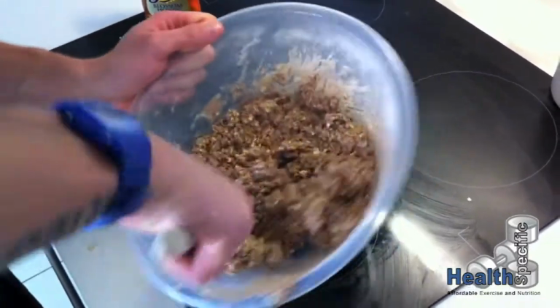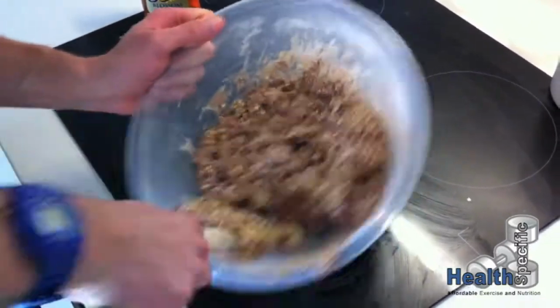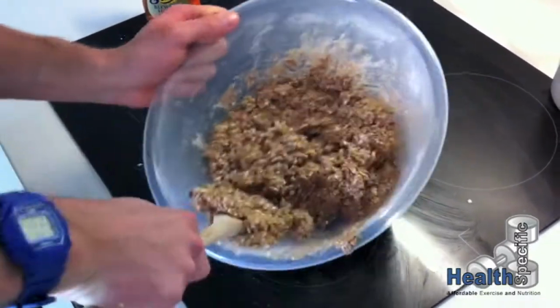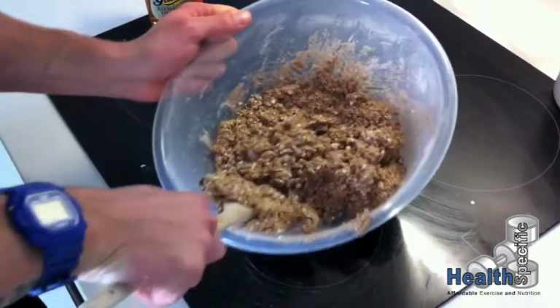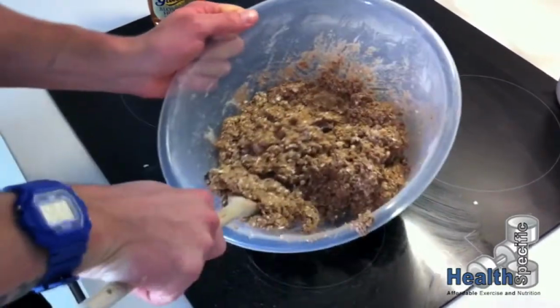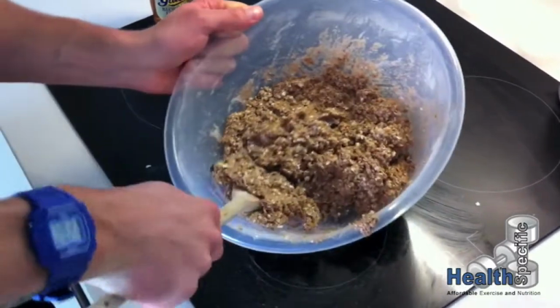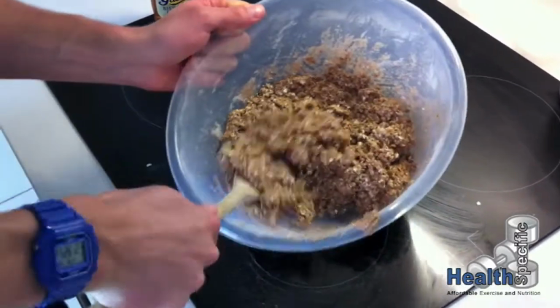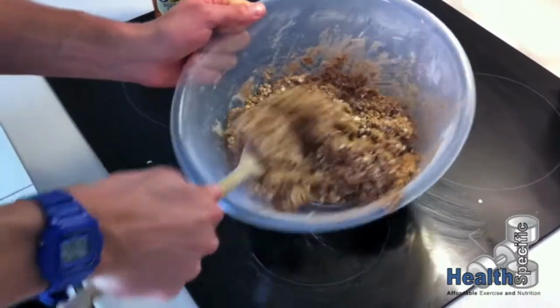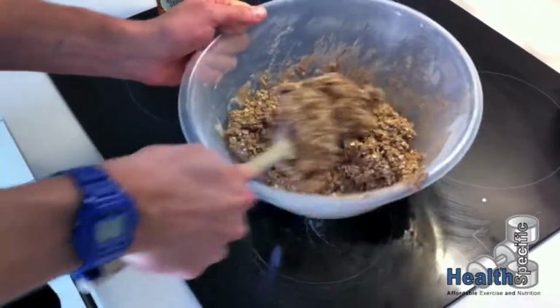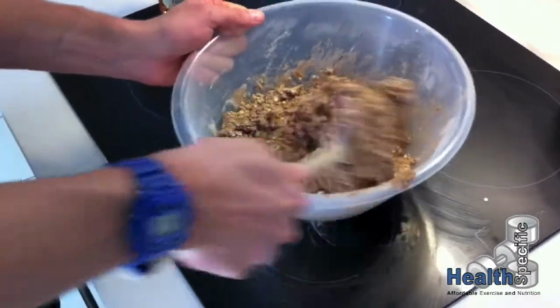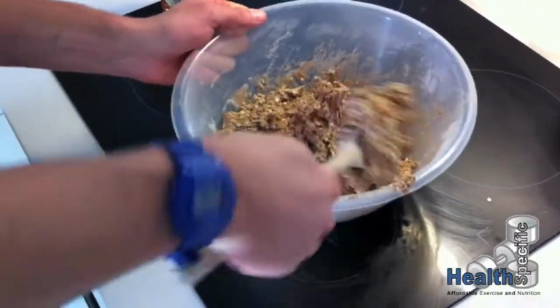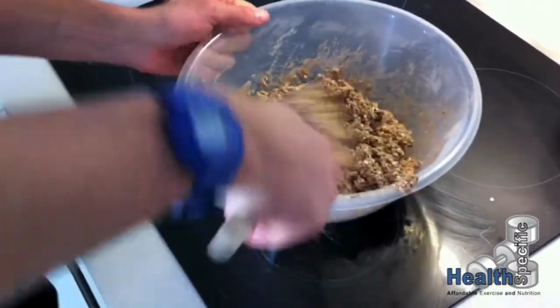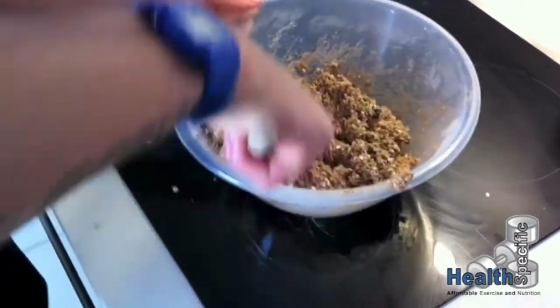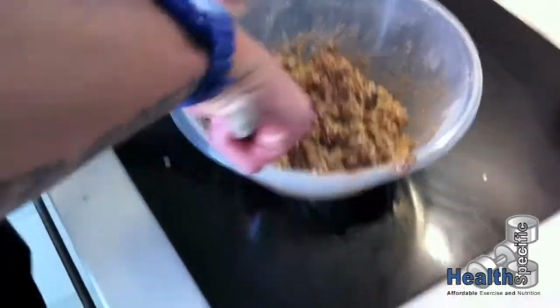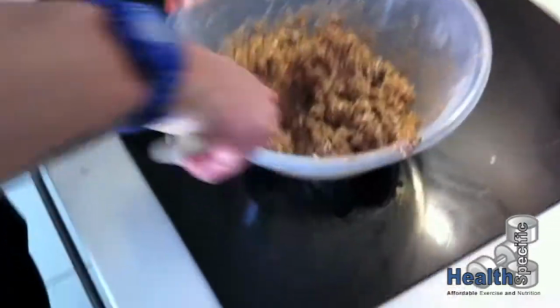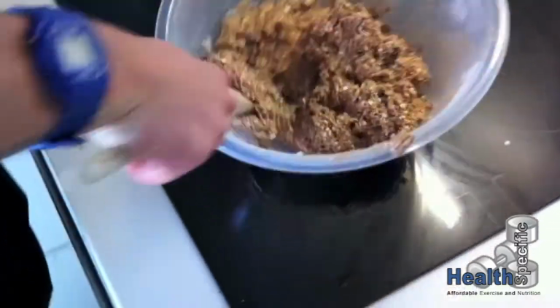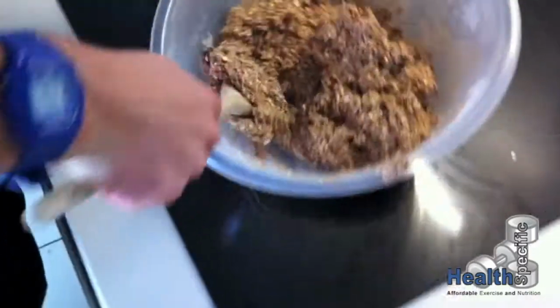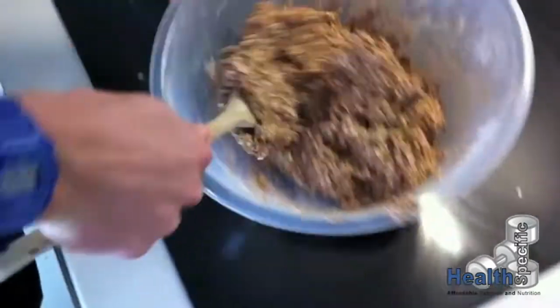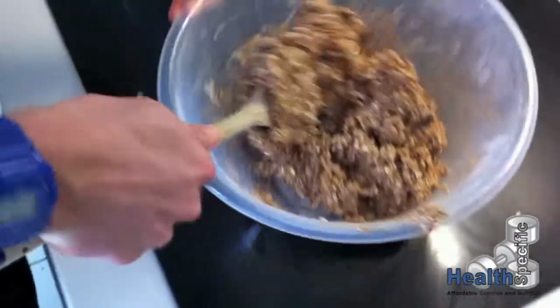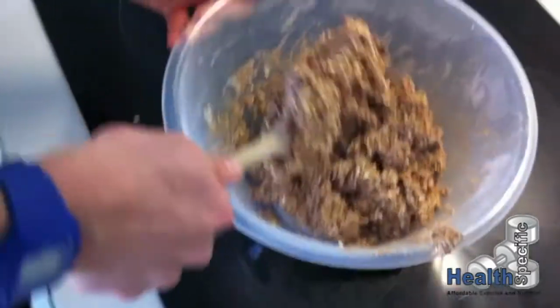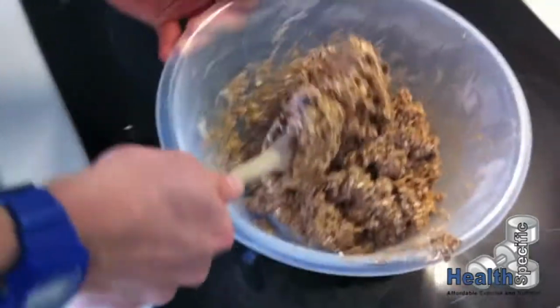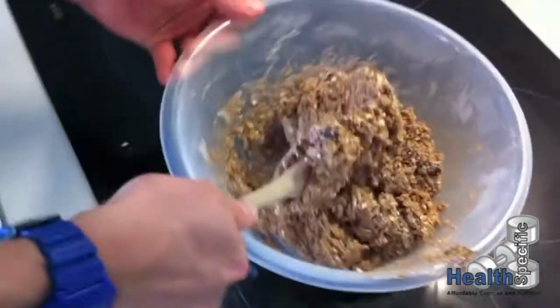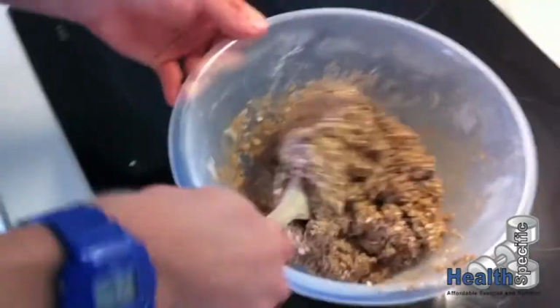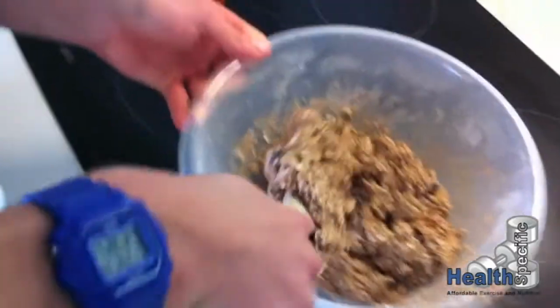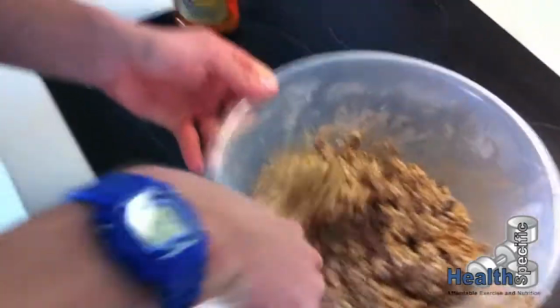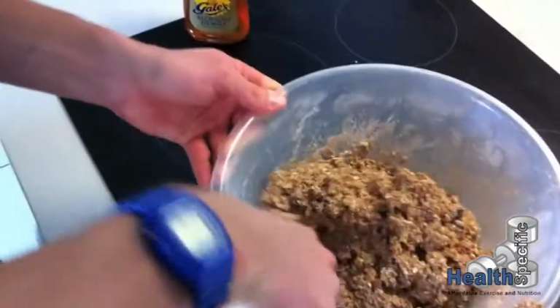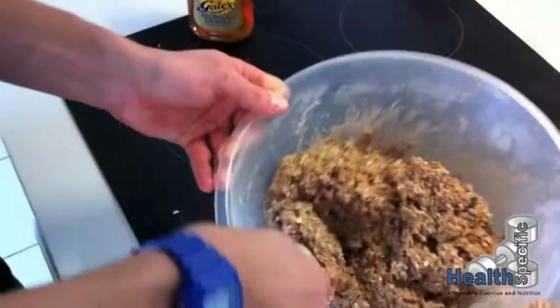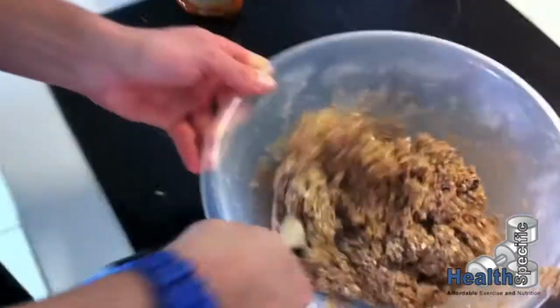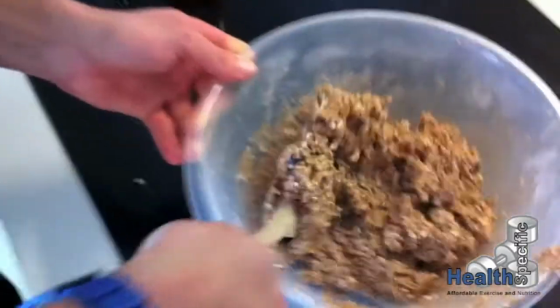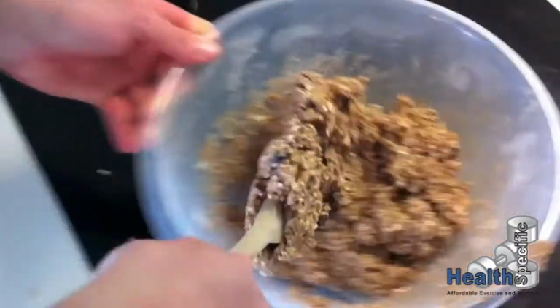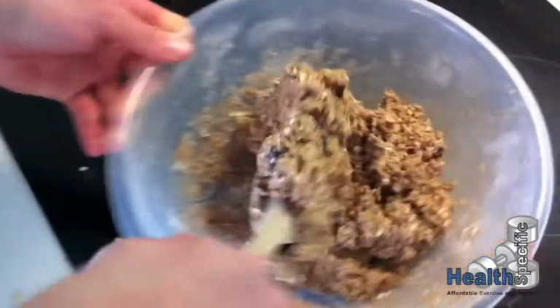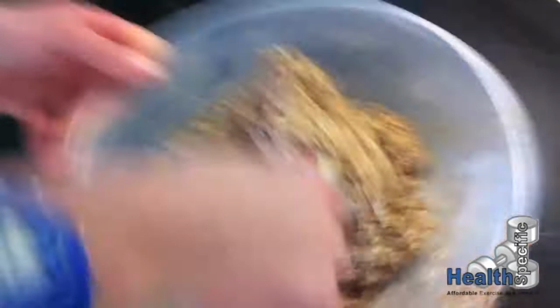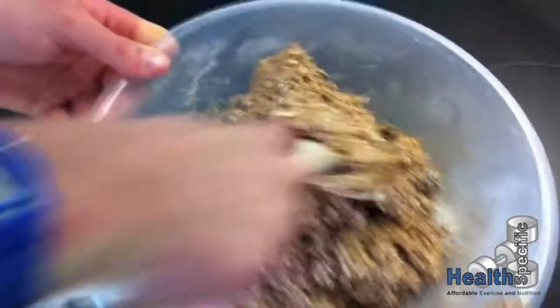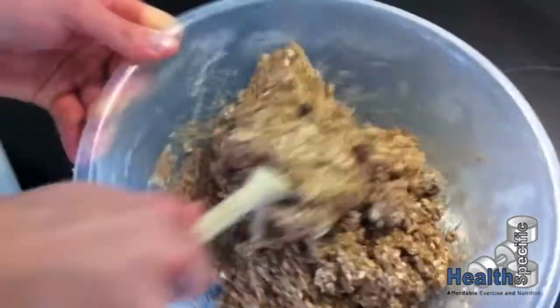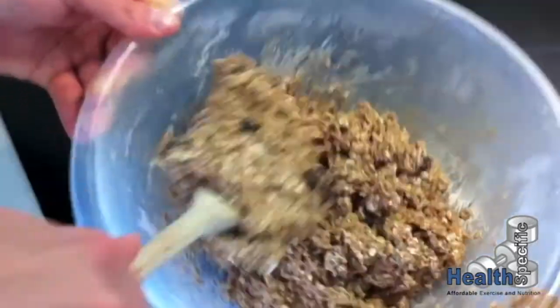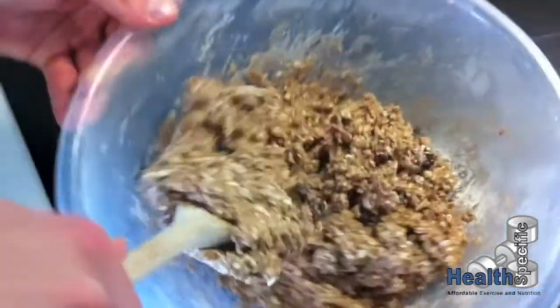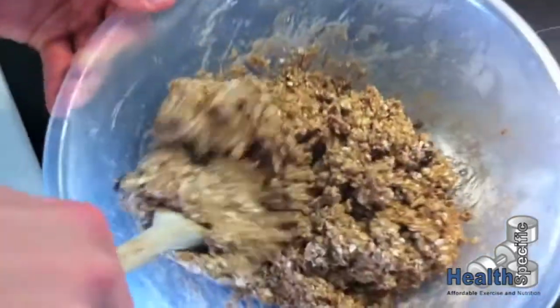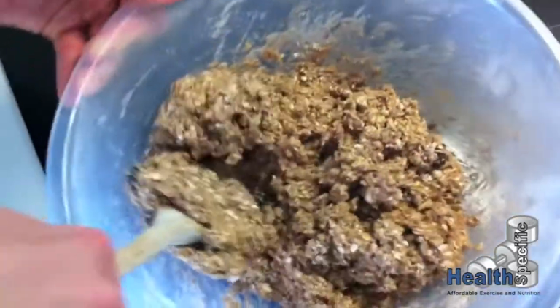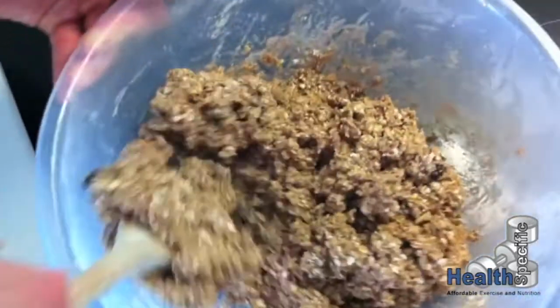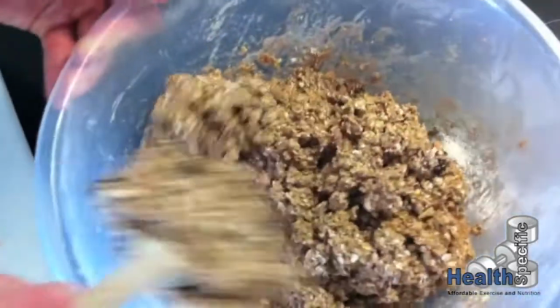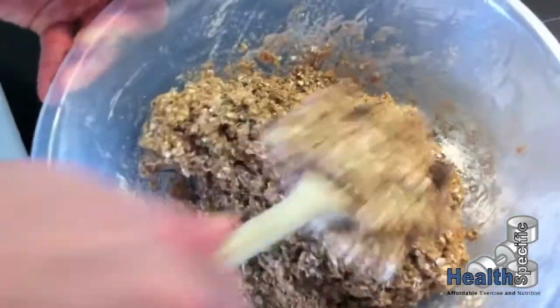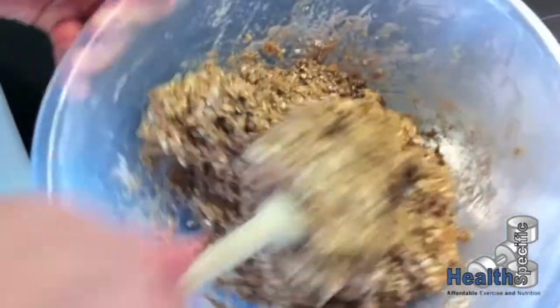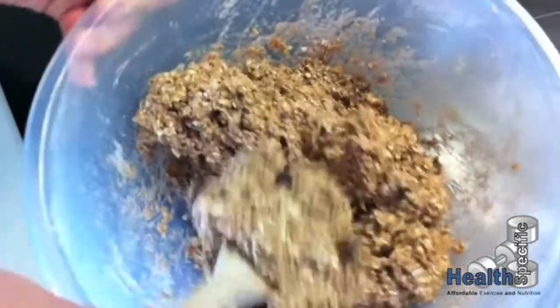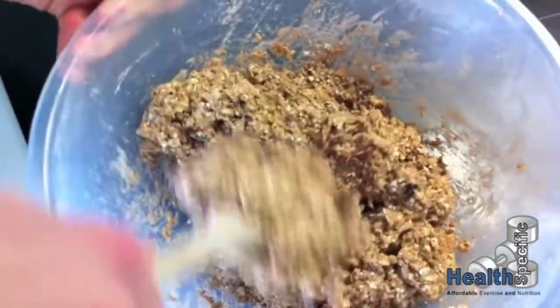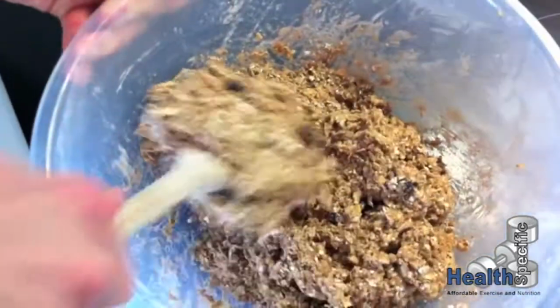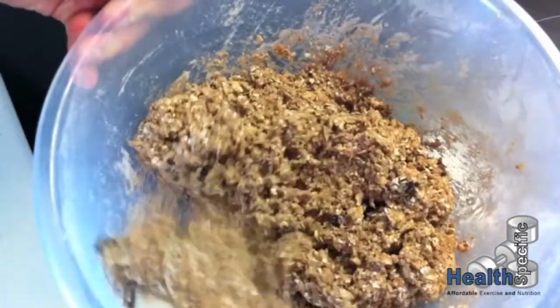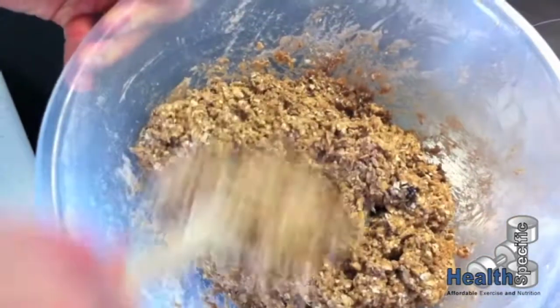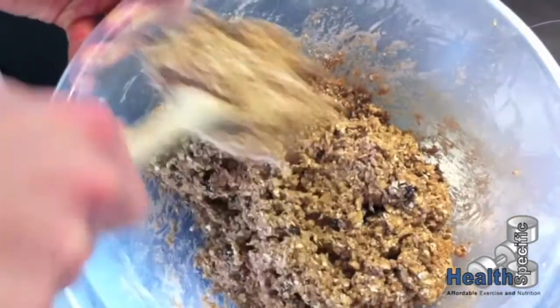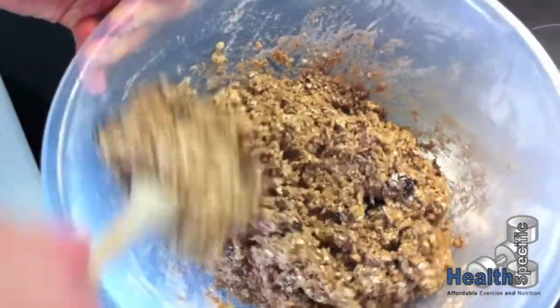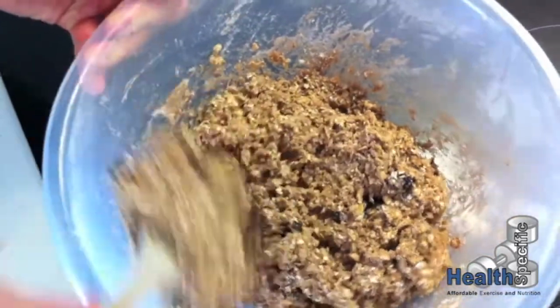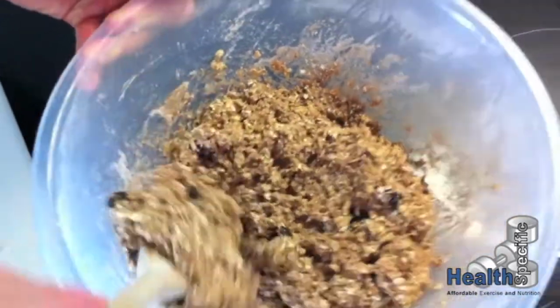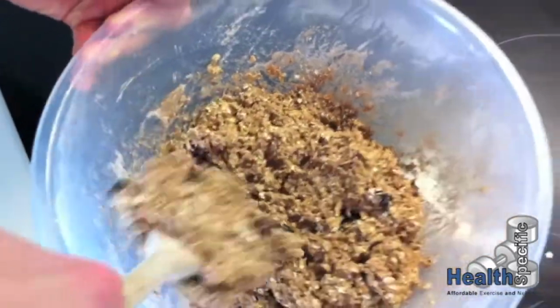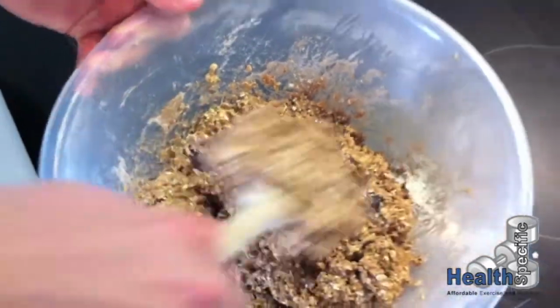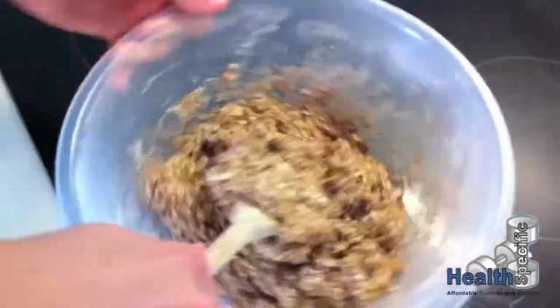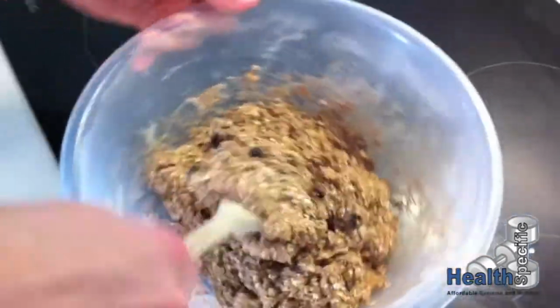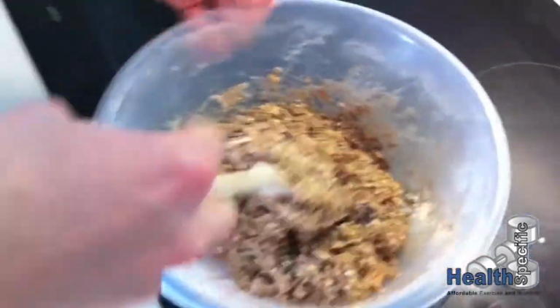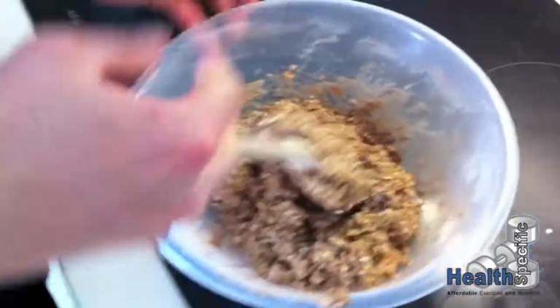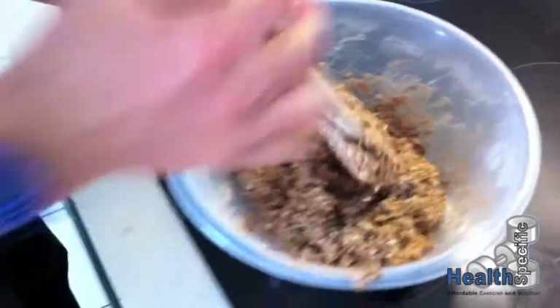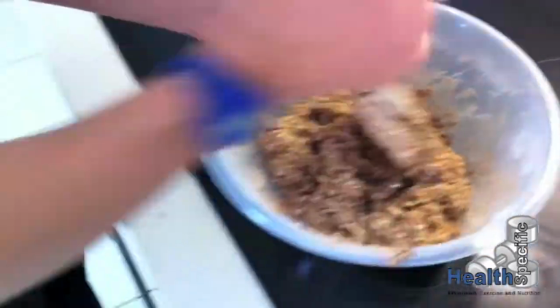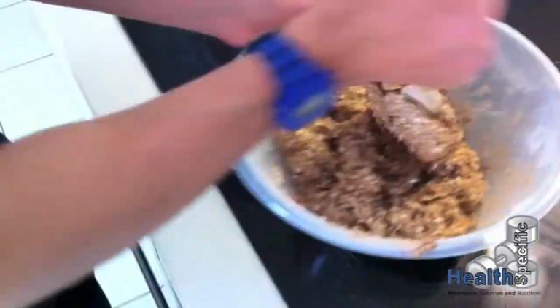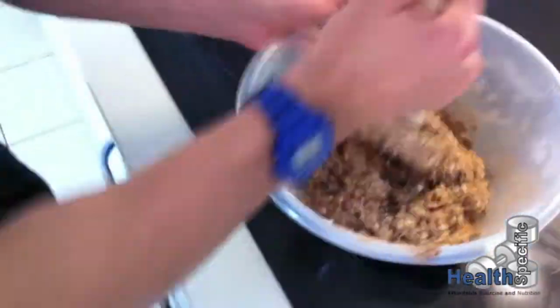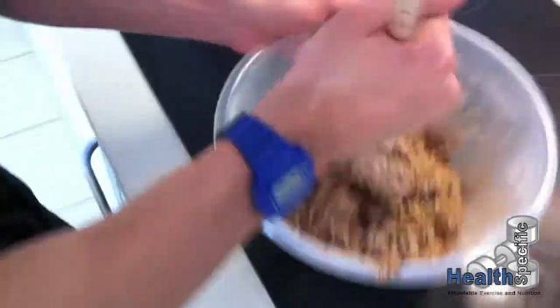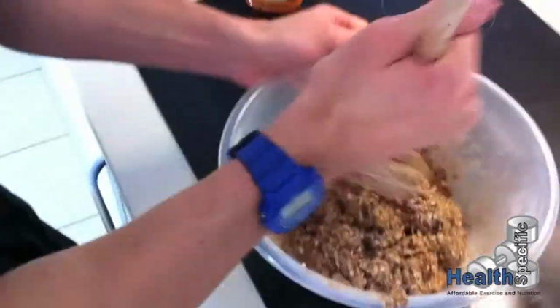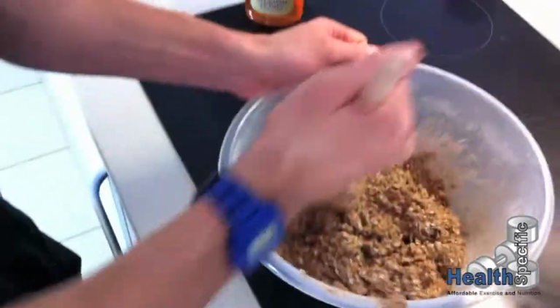We haven't got any dry parts now. We've got a nice solid mixture.